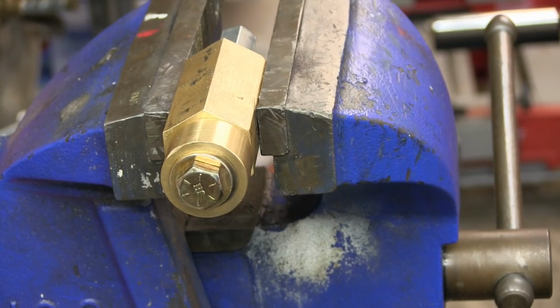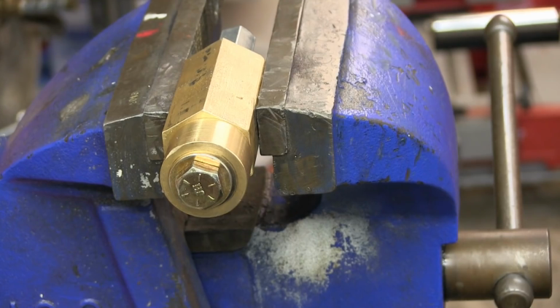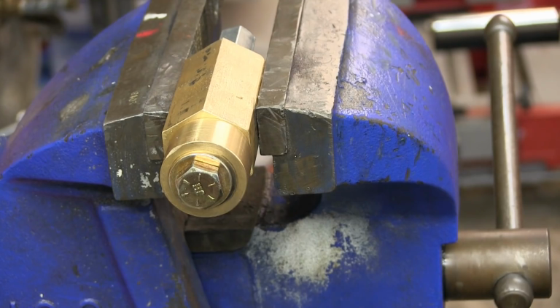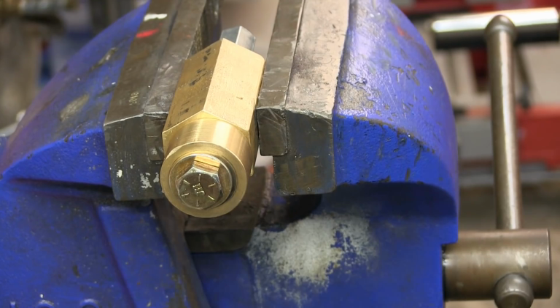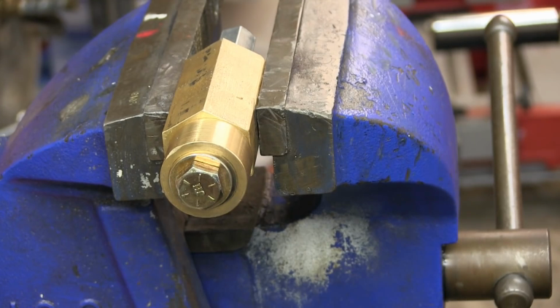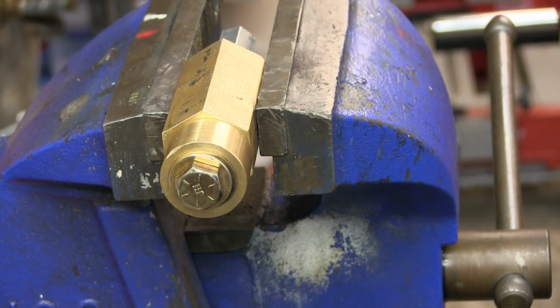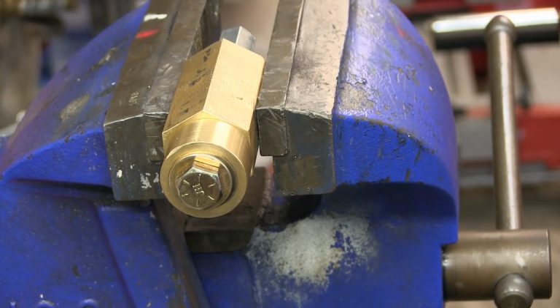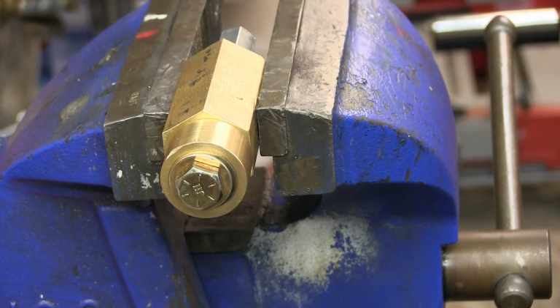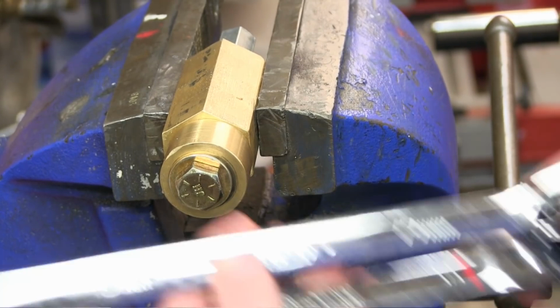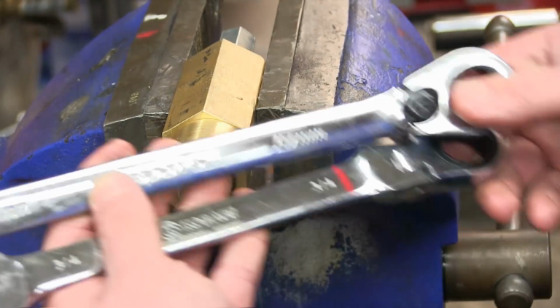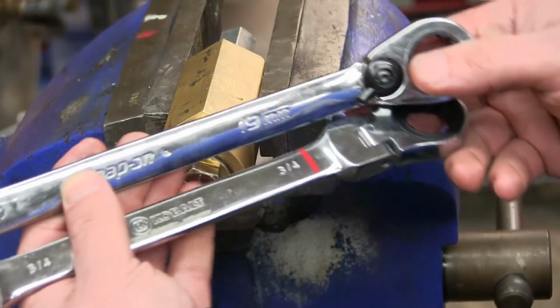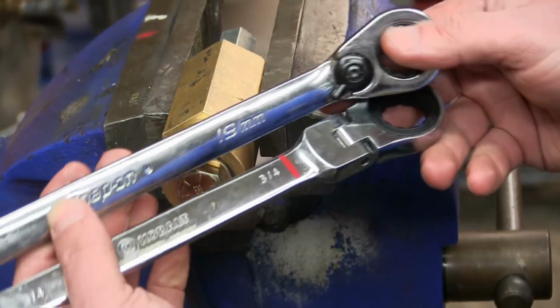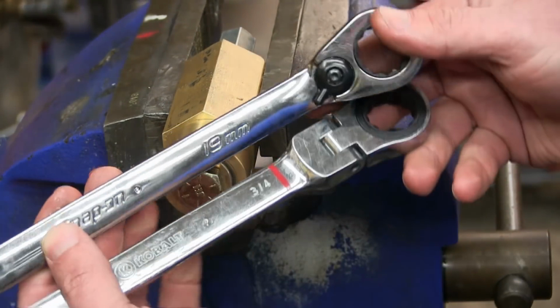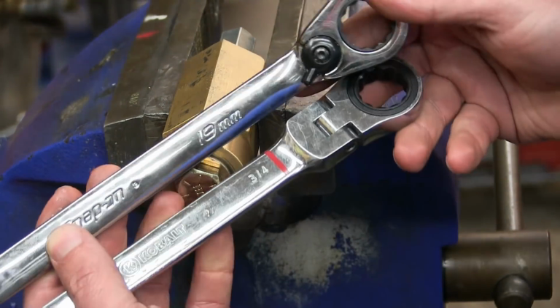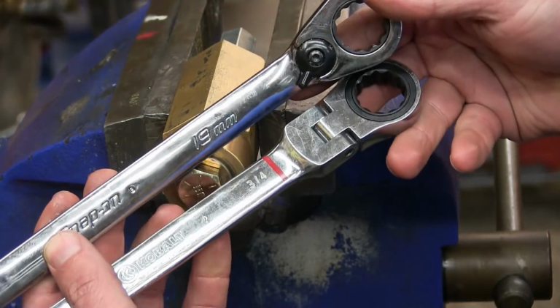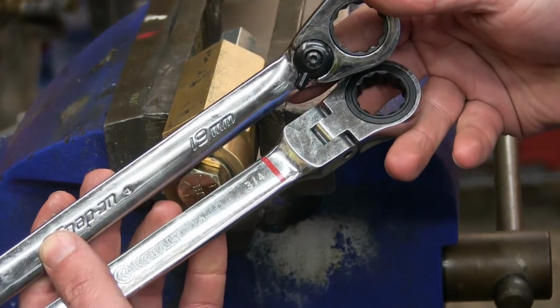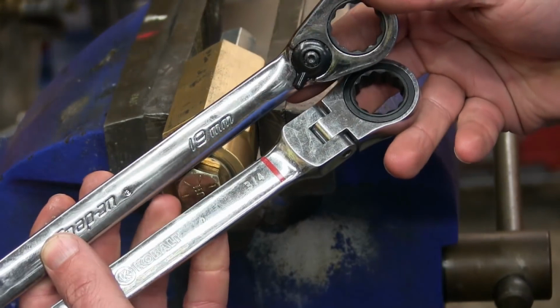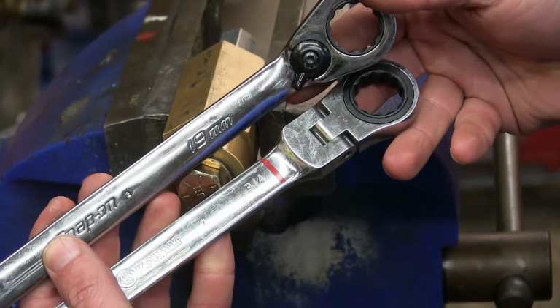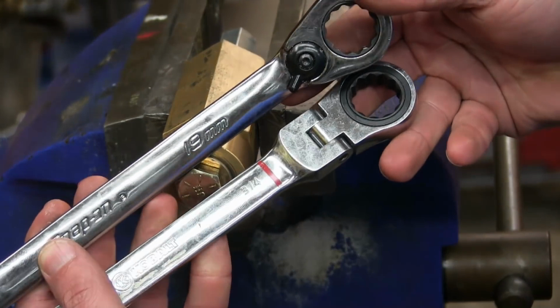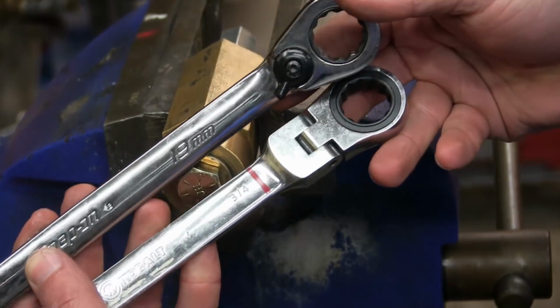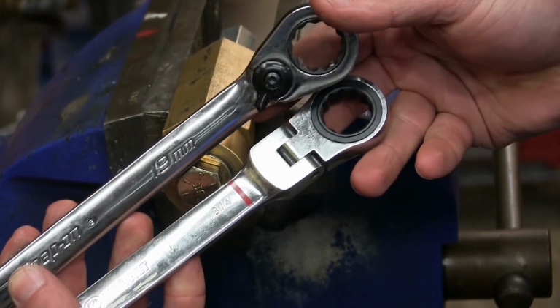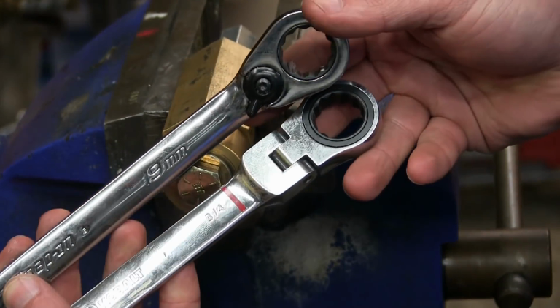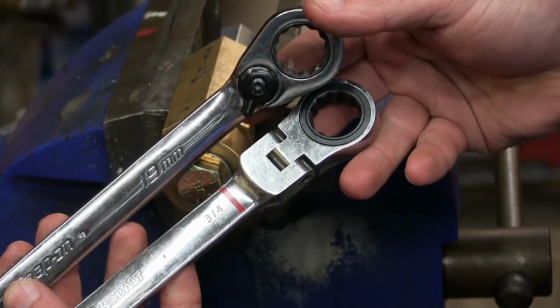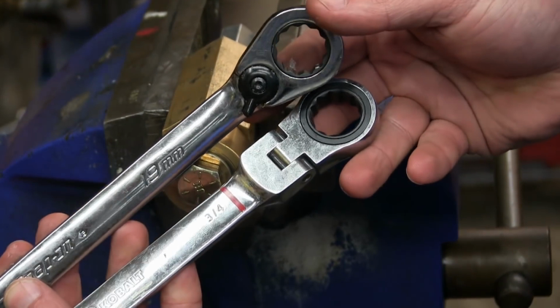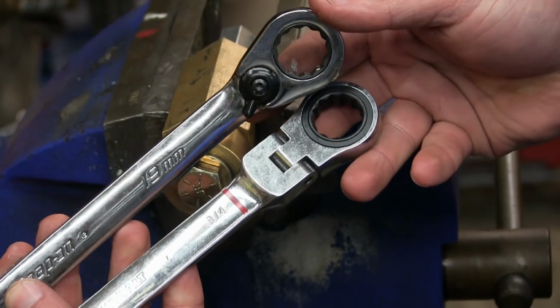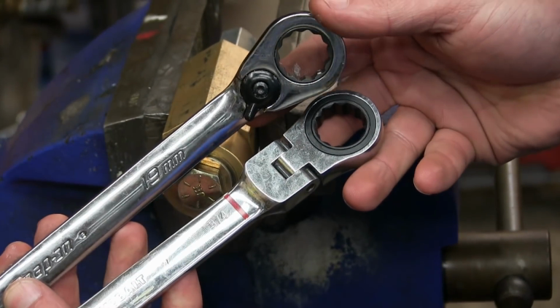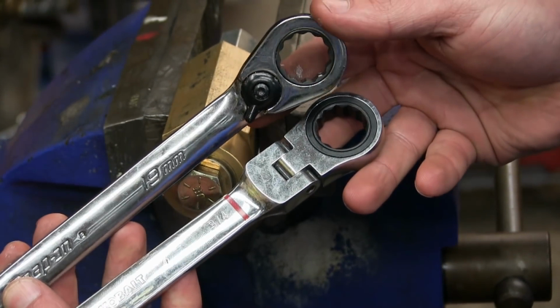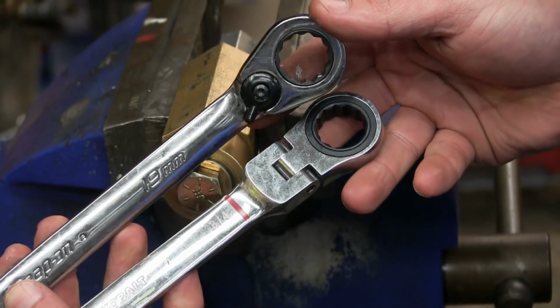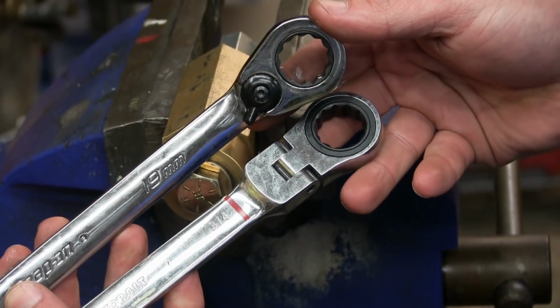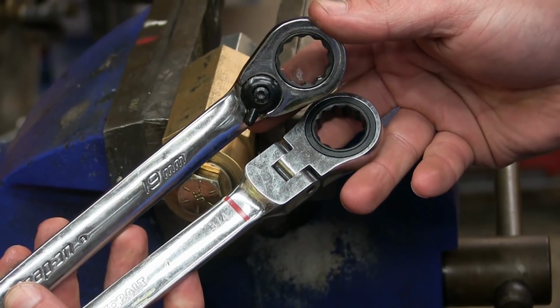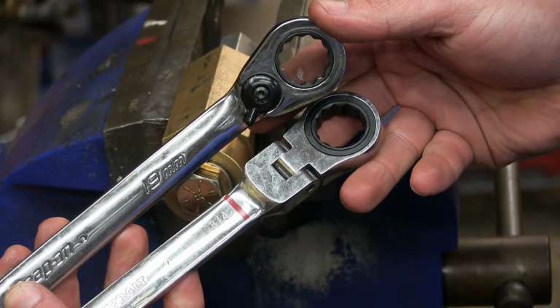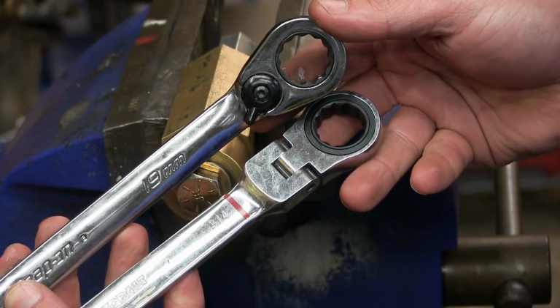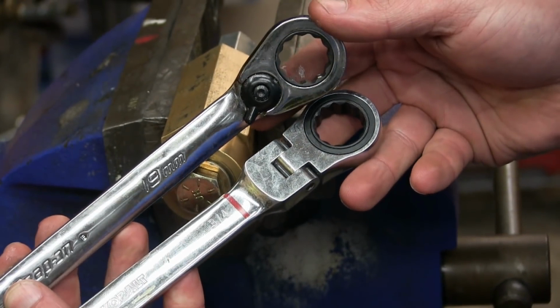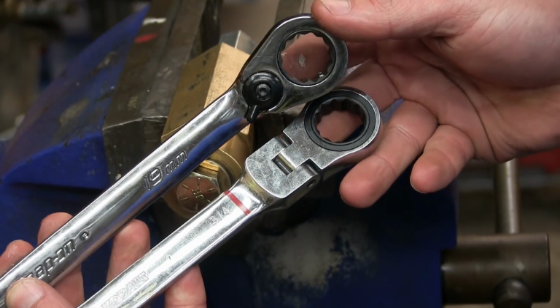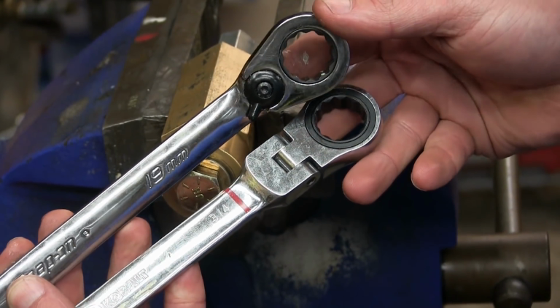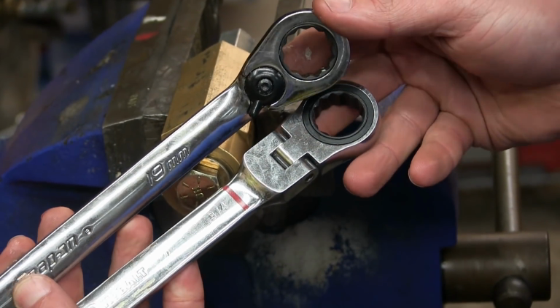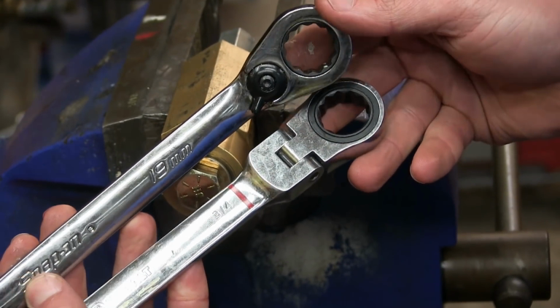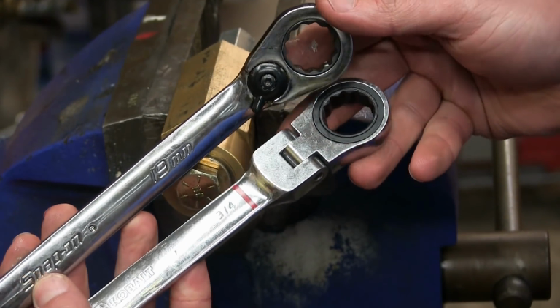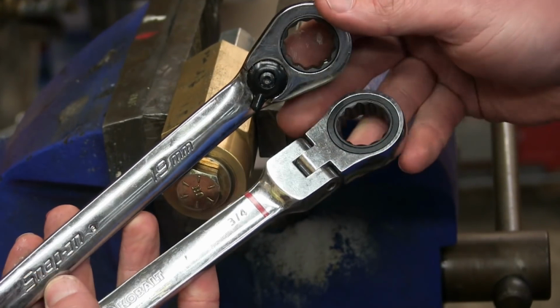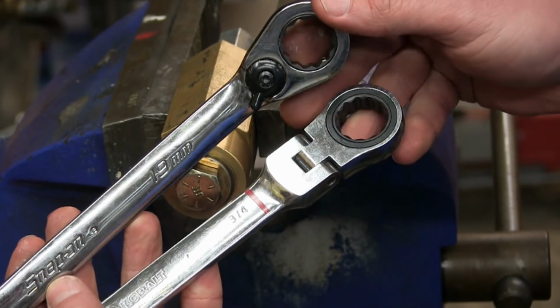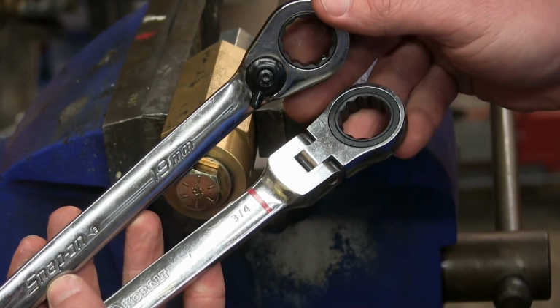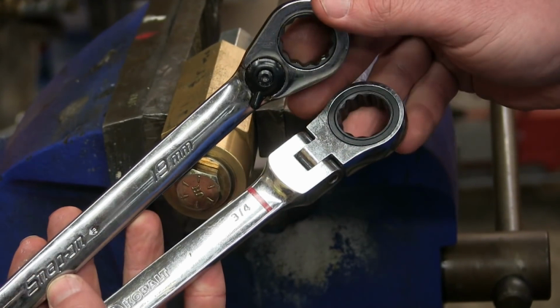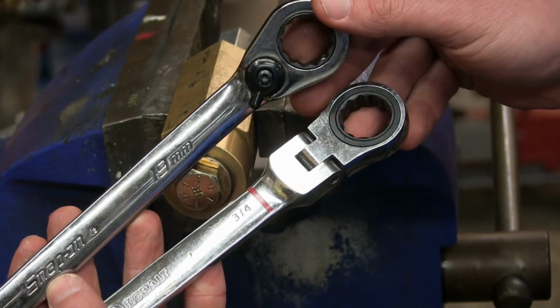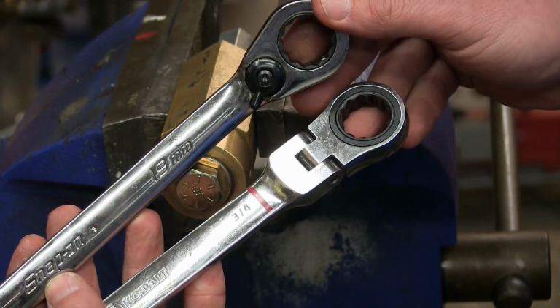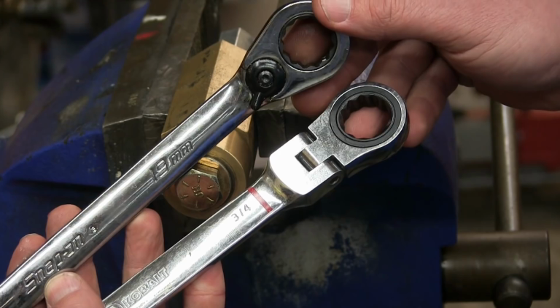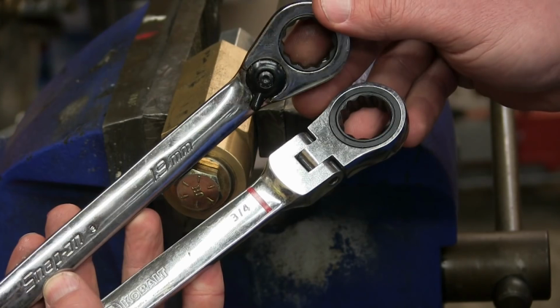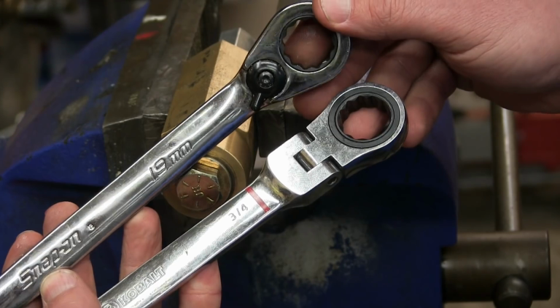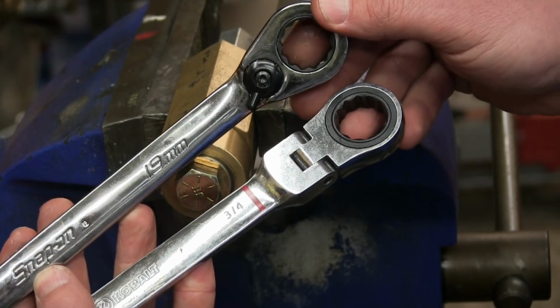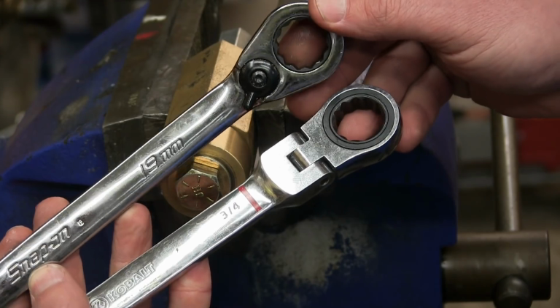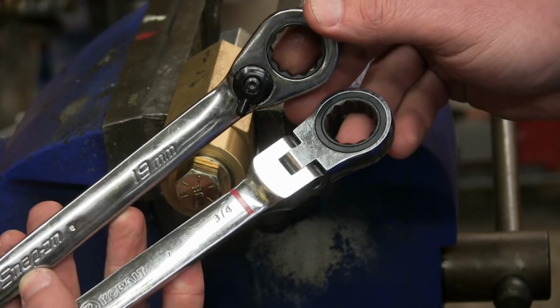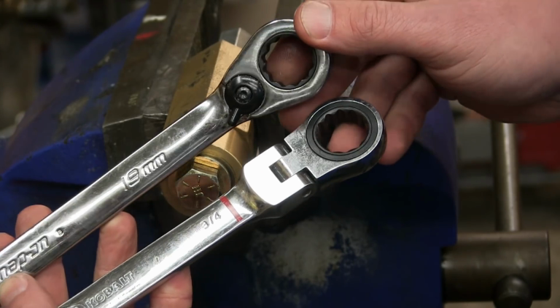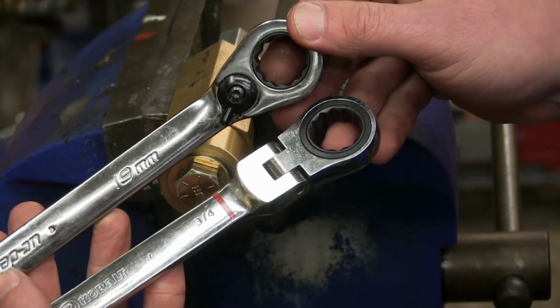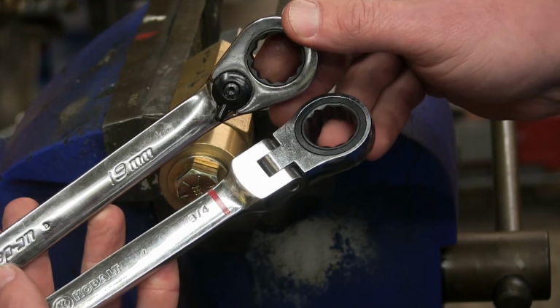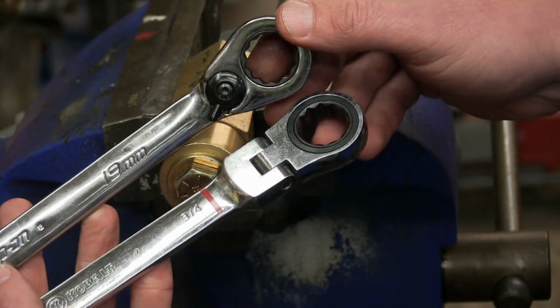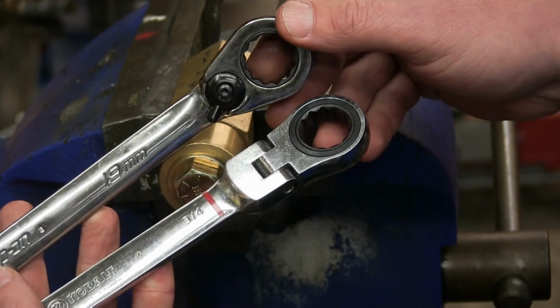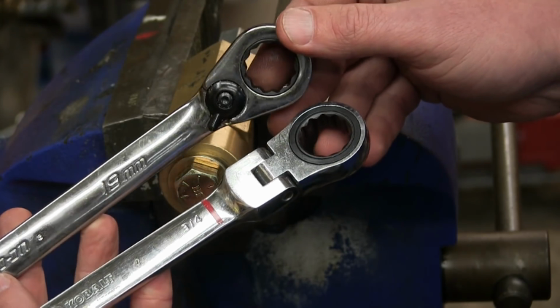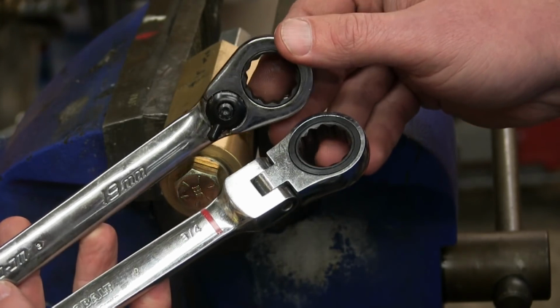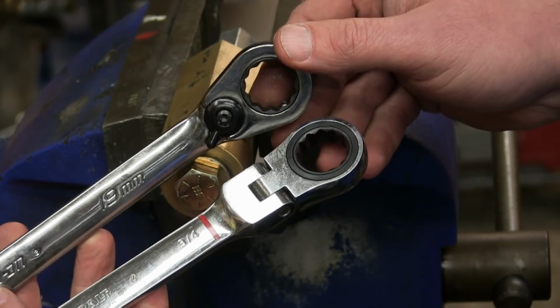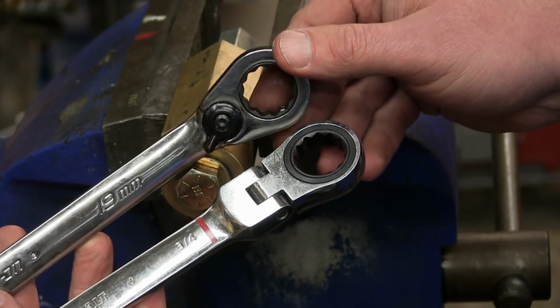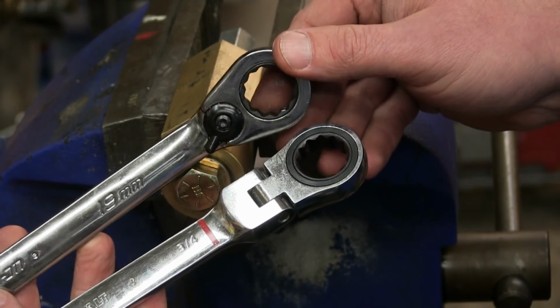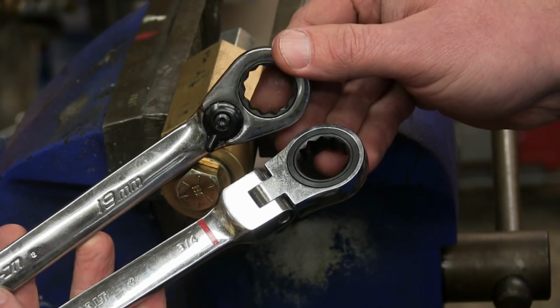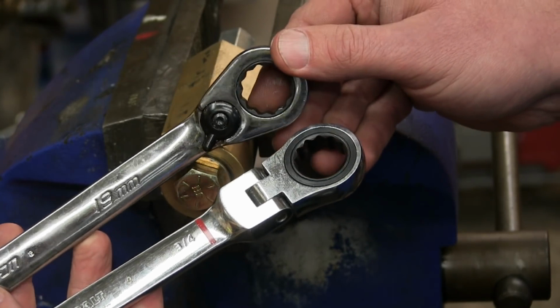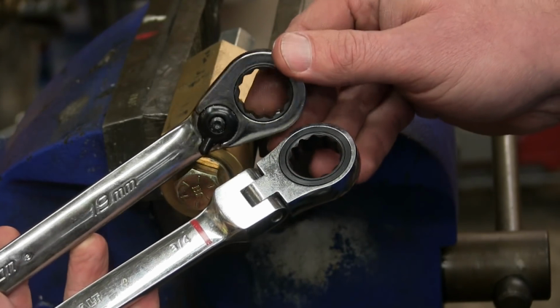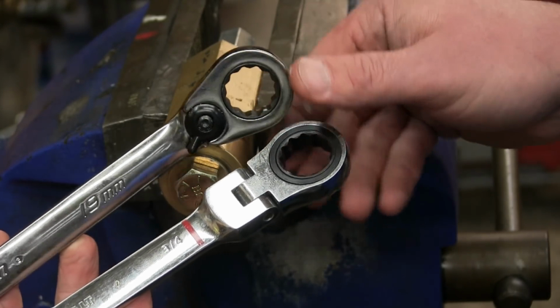Gentlemen, welcome back to the shop. Today we're going to test box ends — not that kind of box ends. USA versus Taiwanese made.